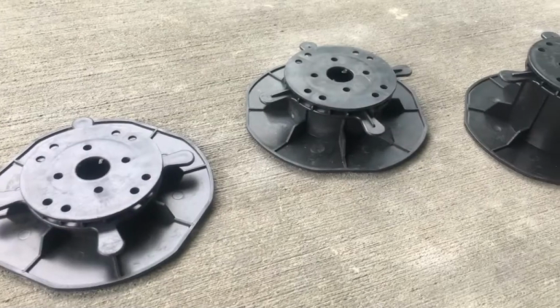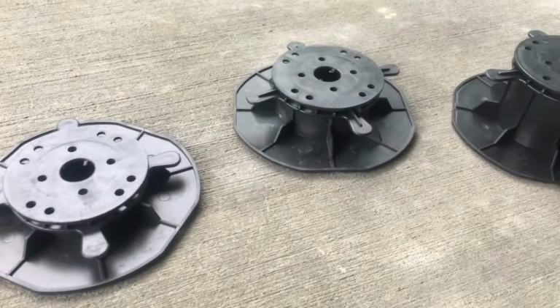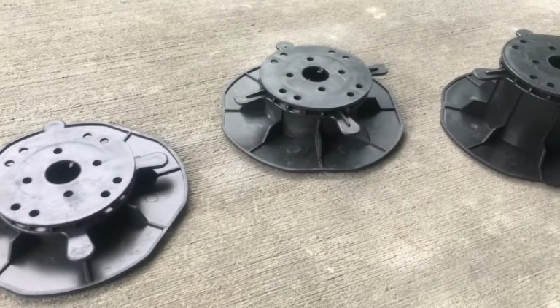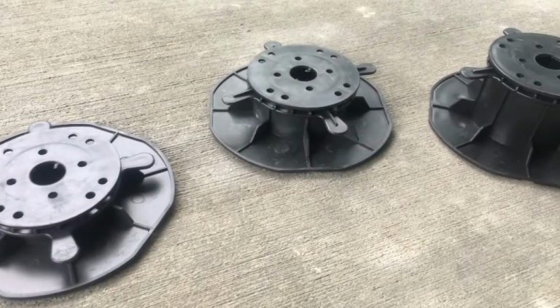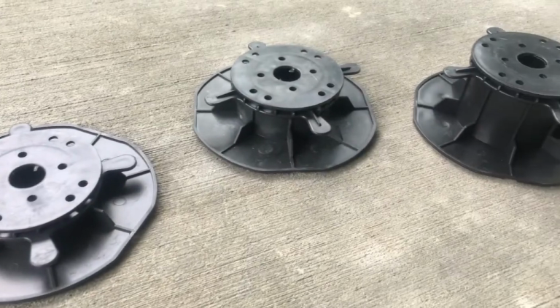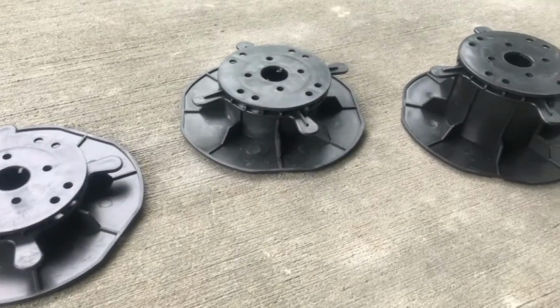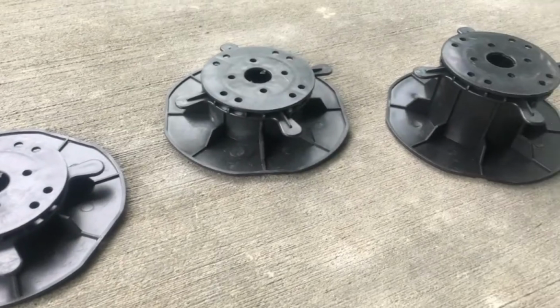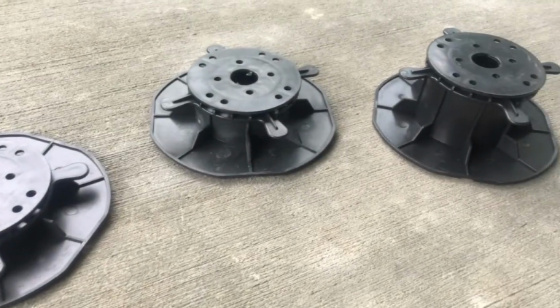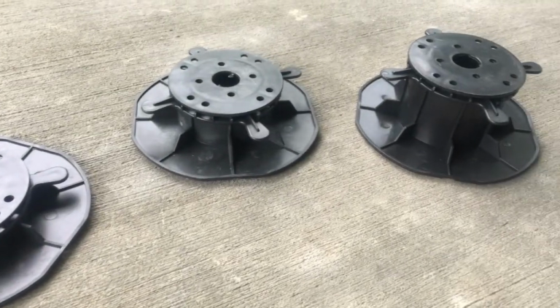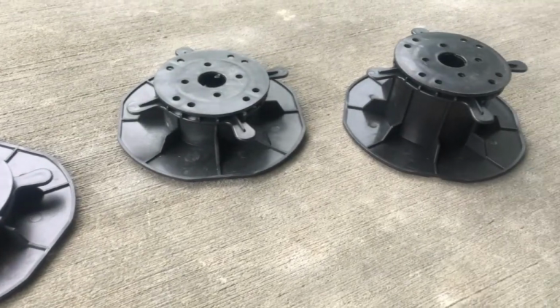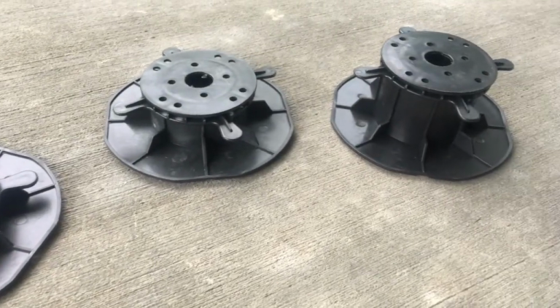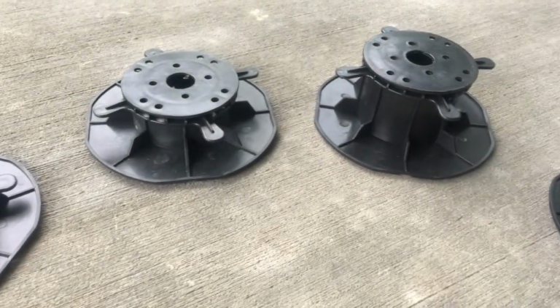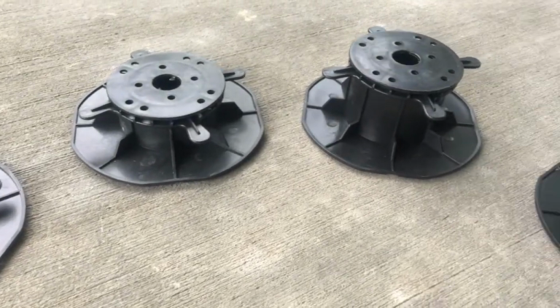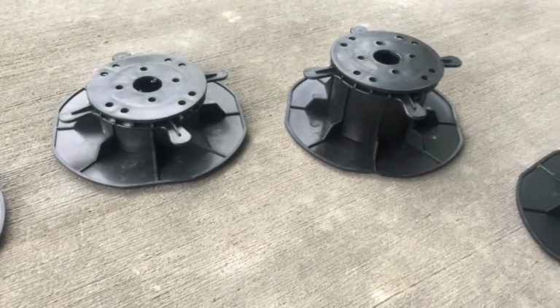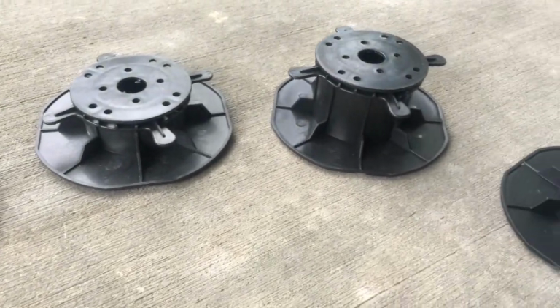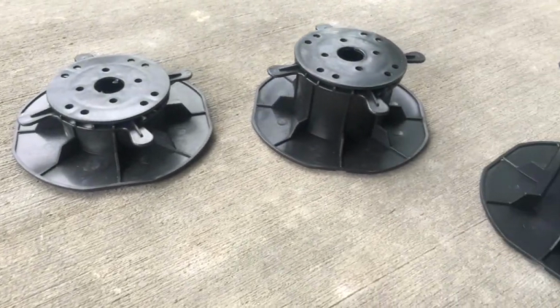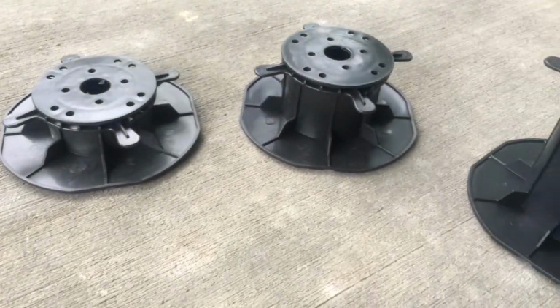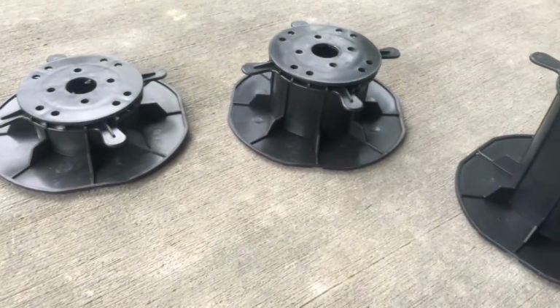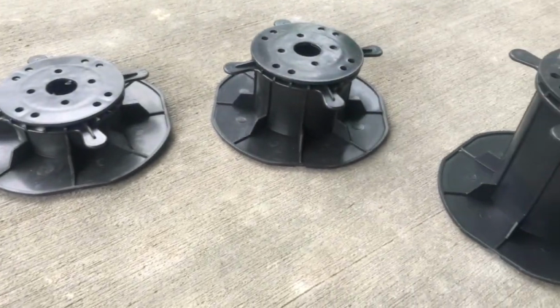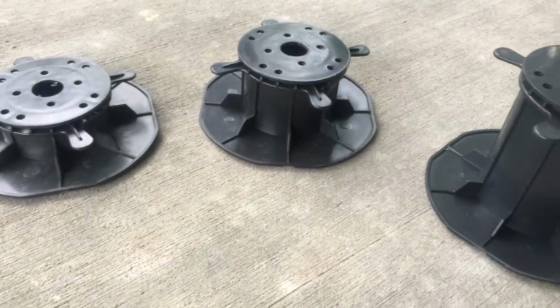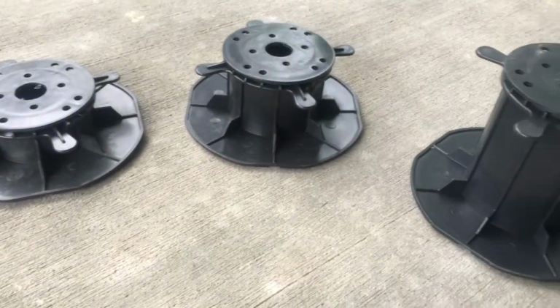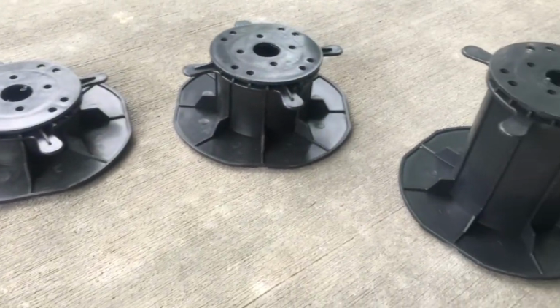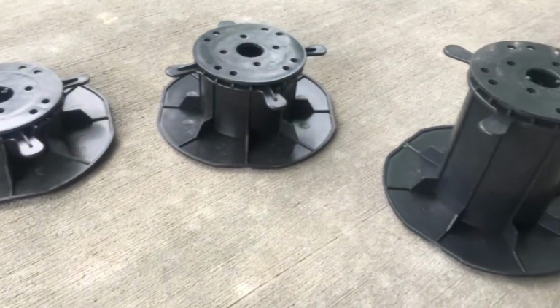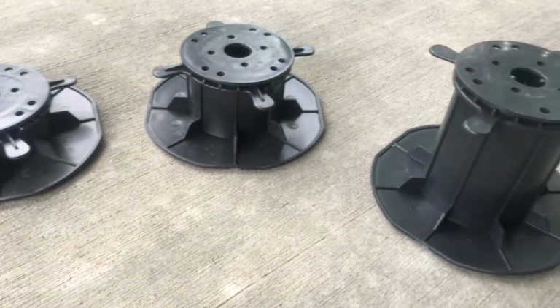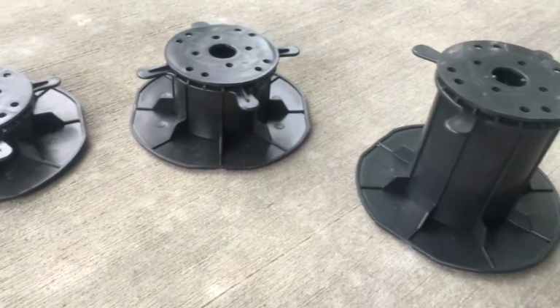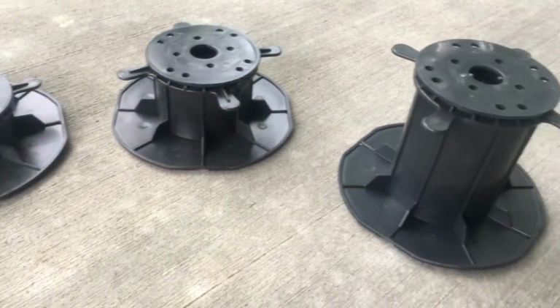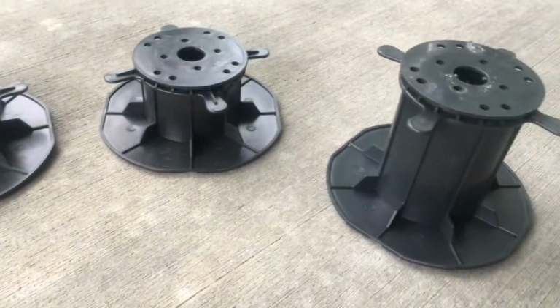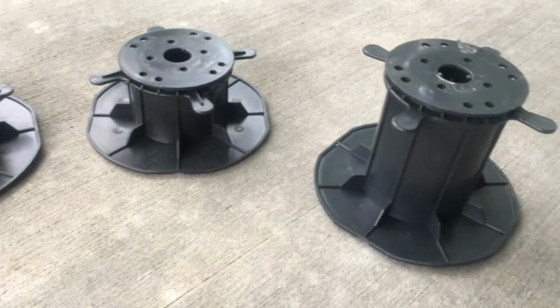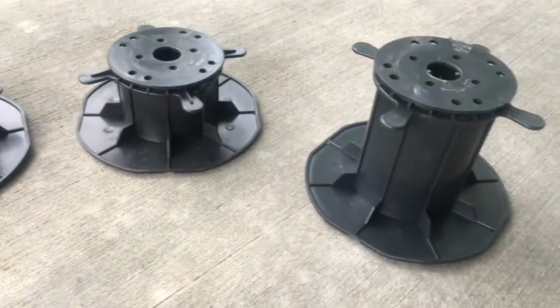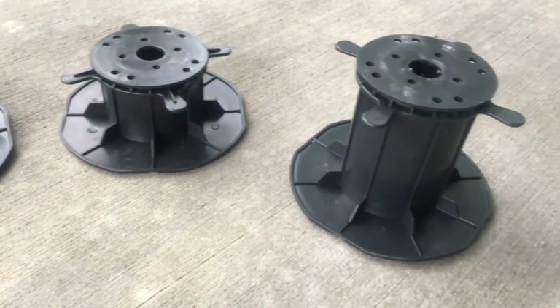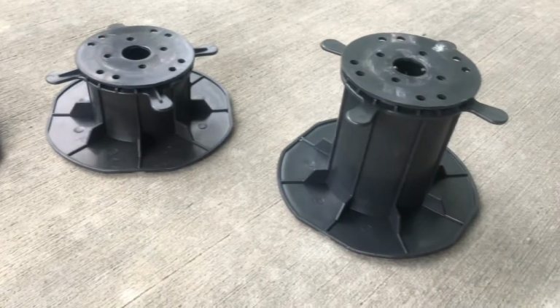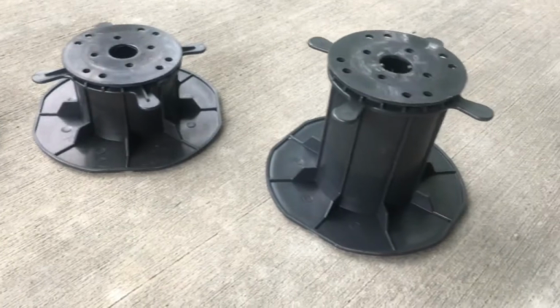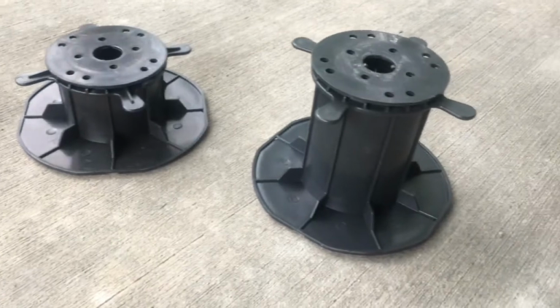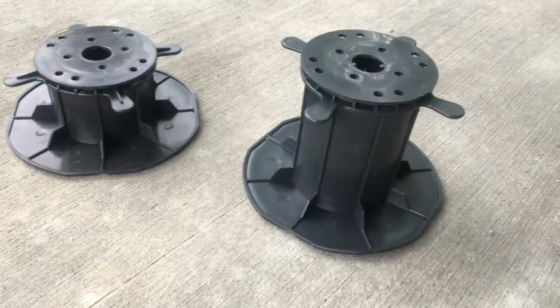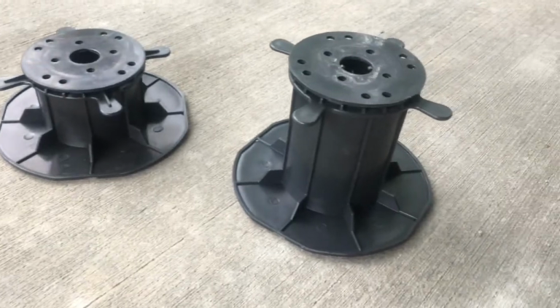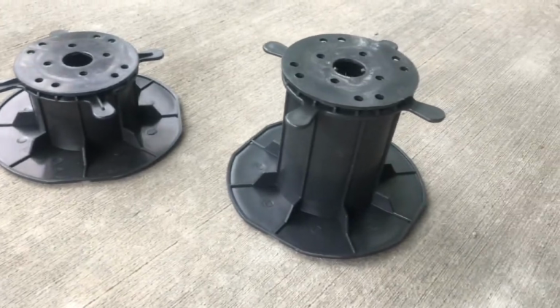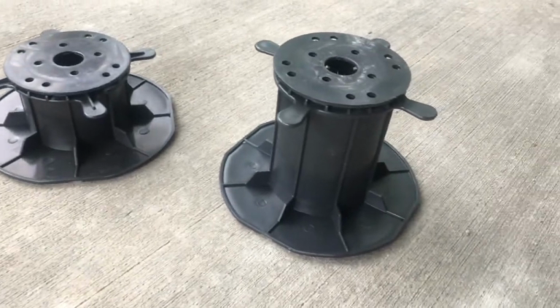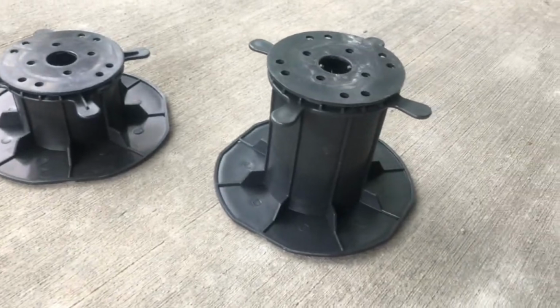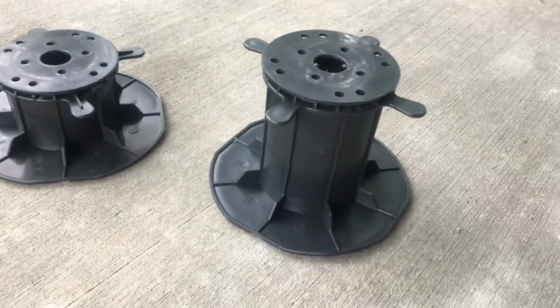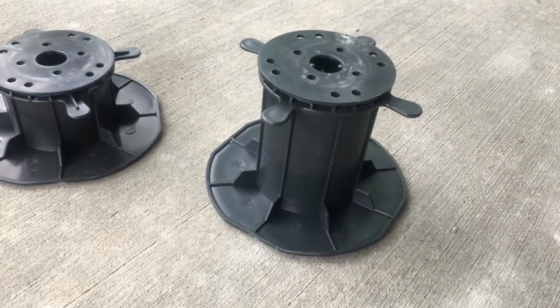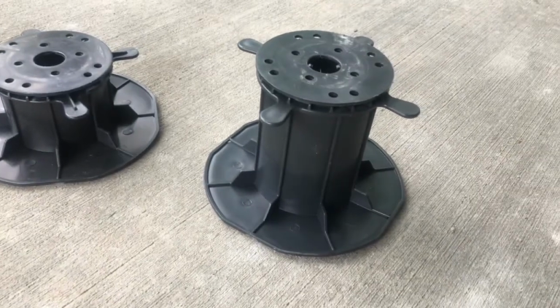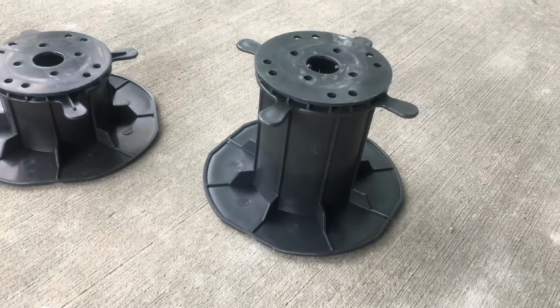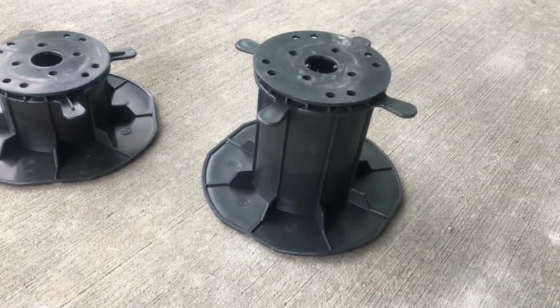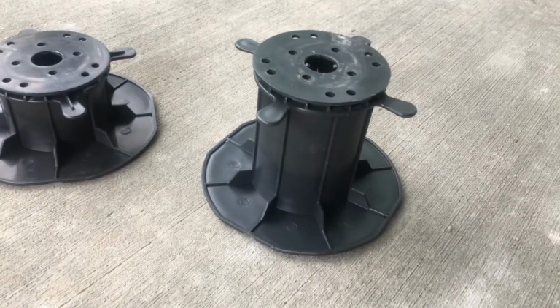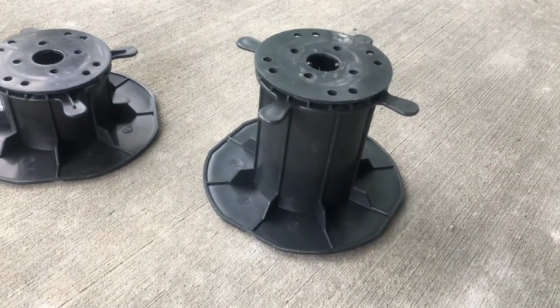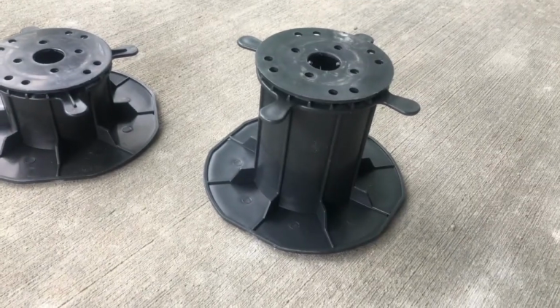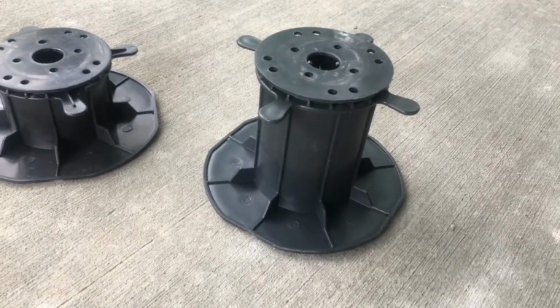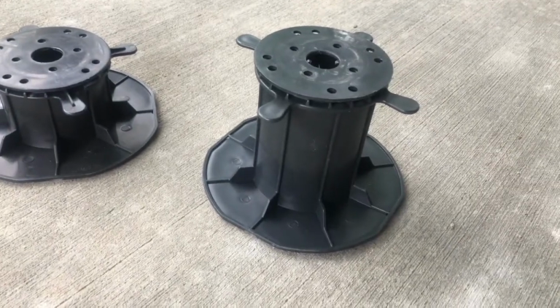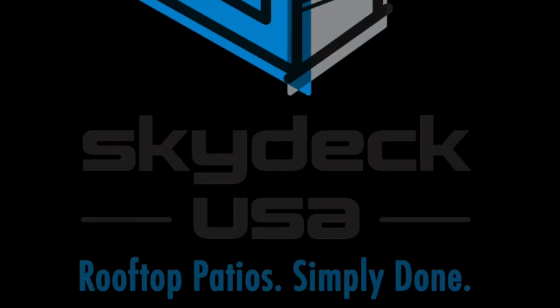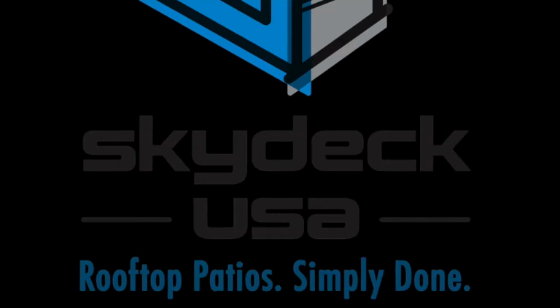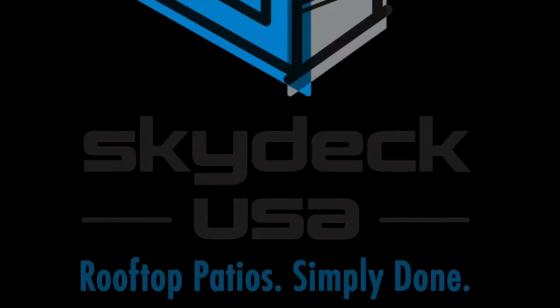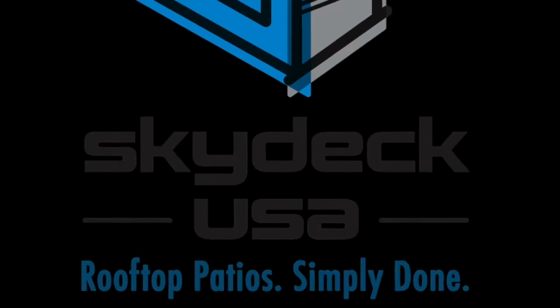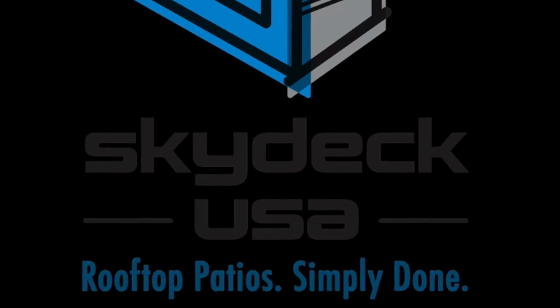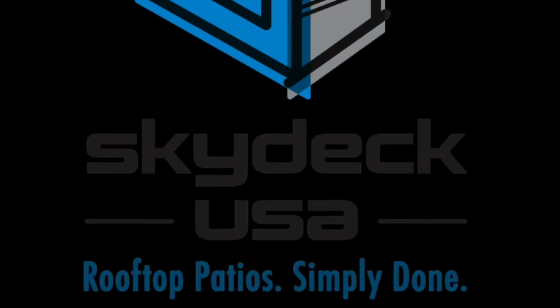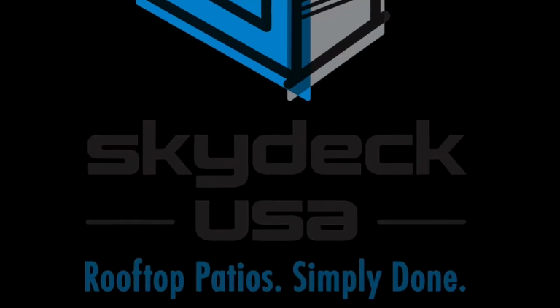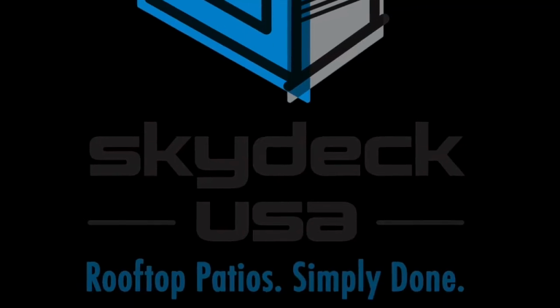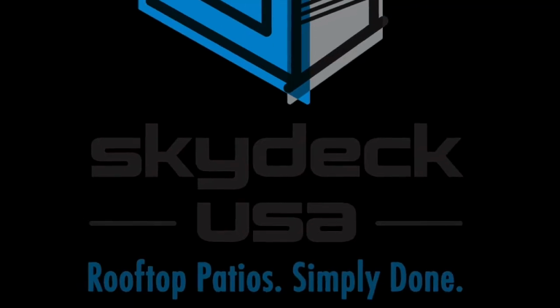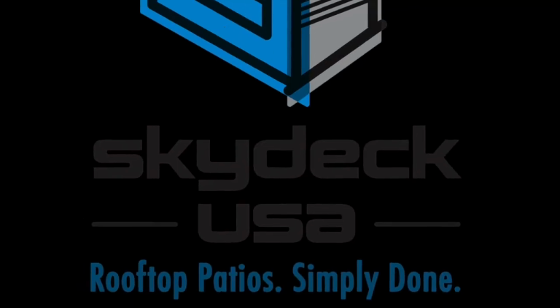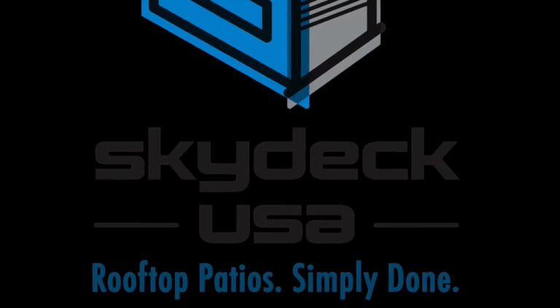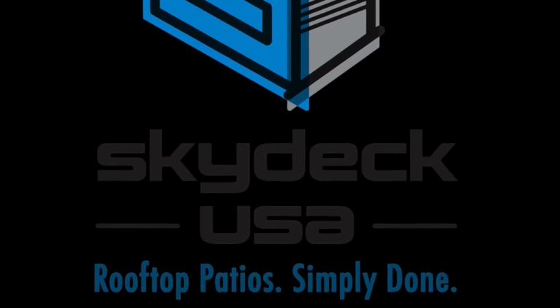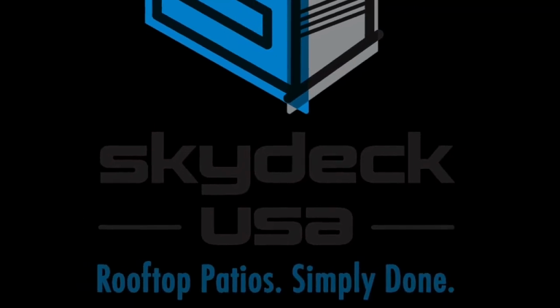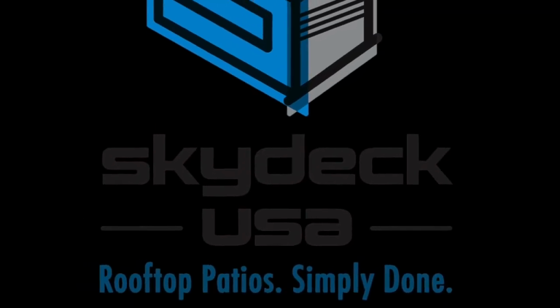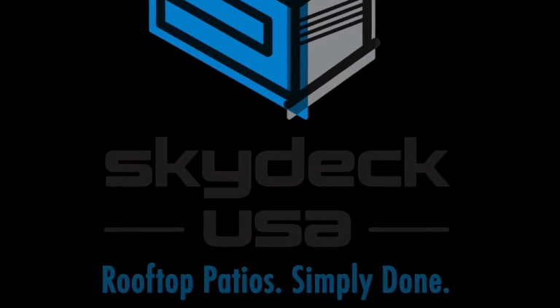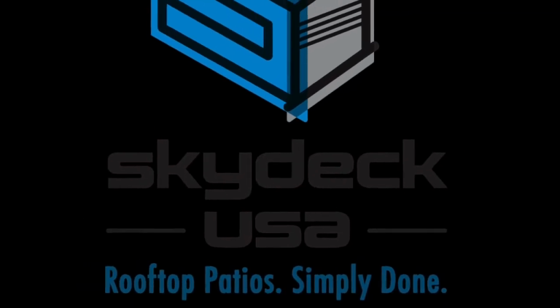This simple assembly process will only take a few seconds and get you on your way to building your sanctuary in the sky.